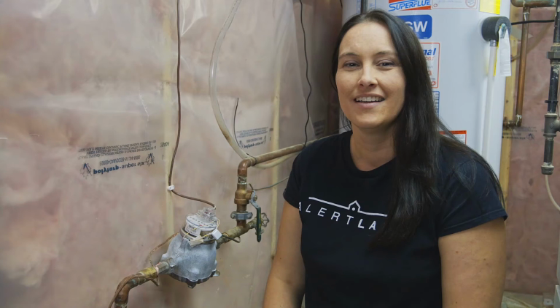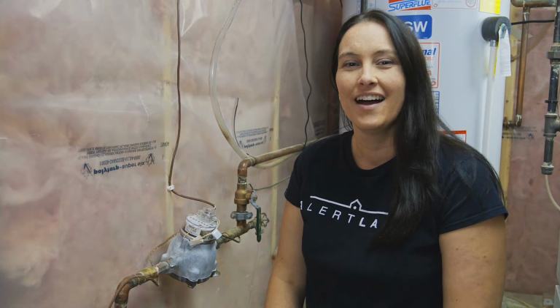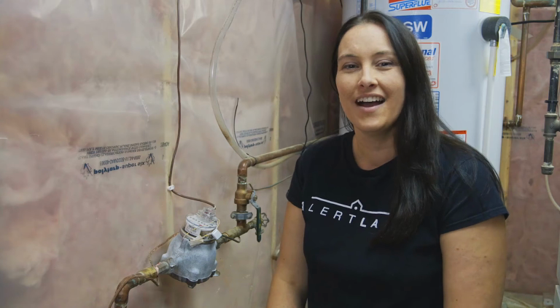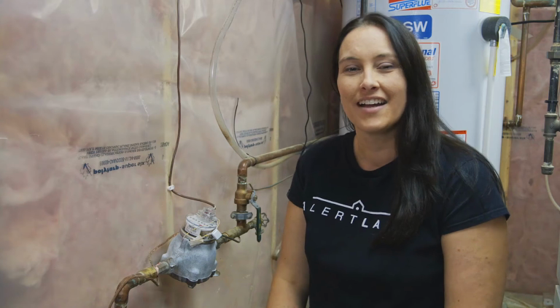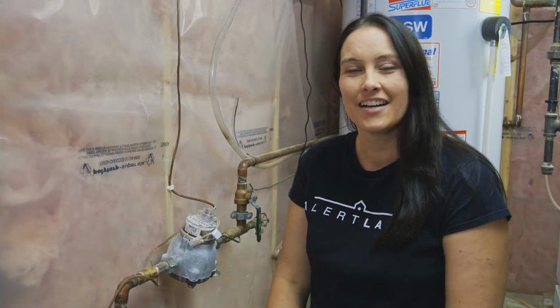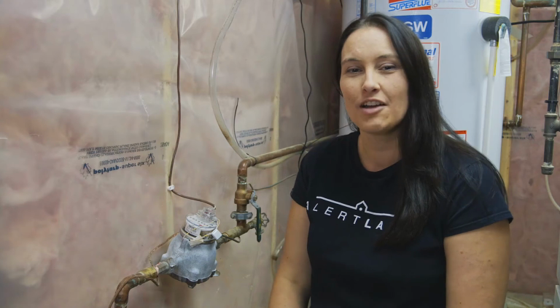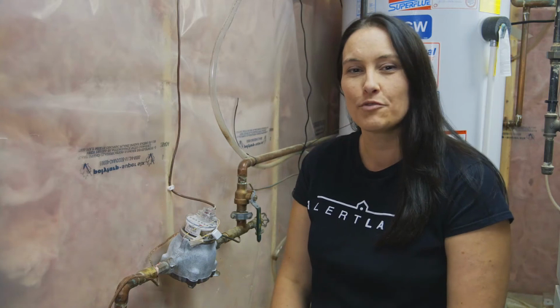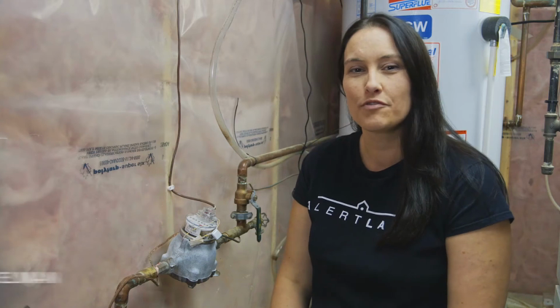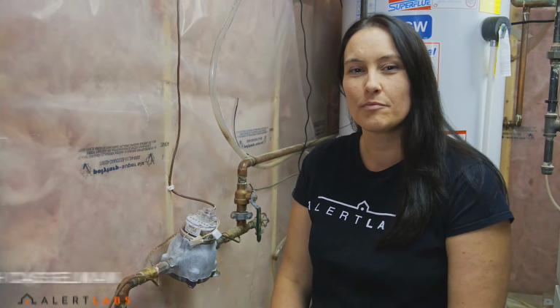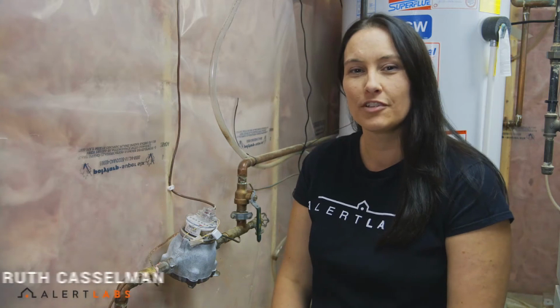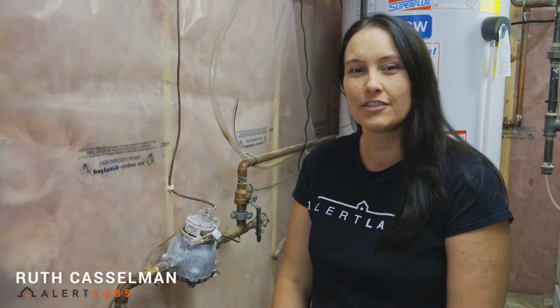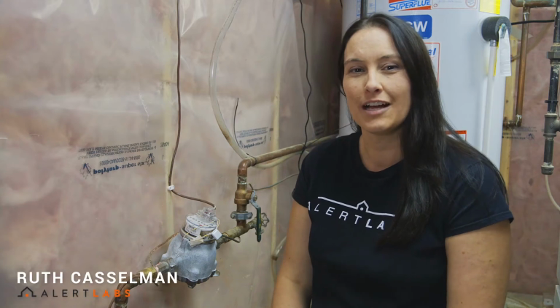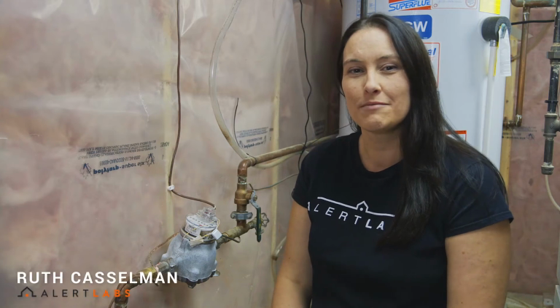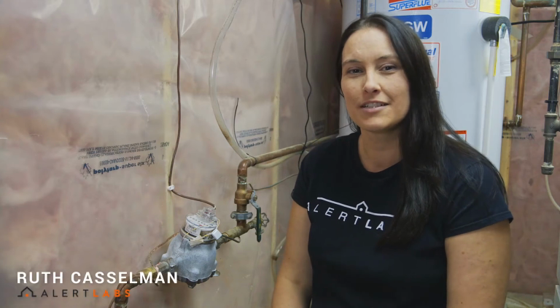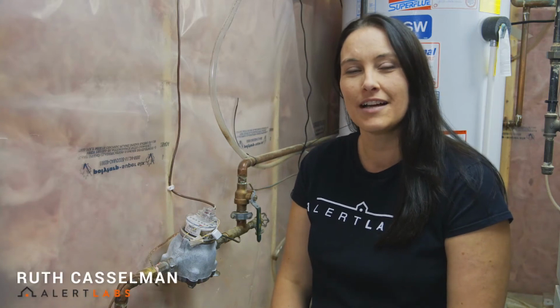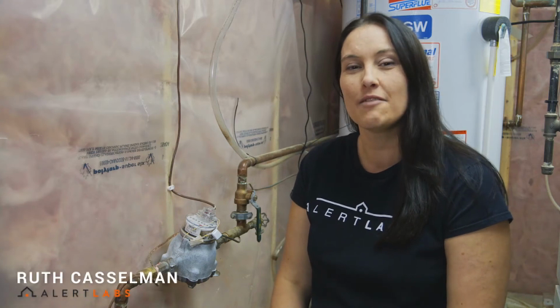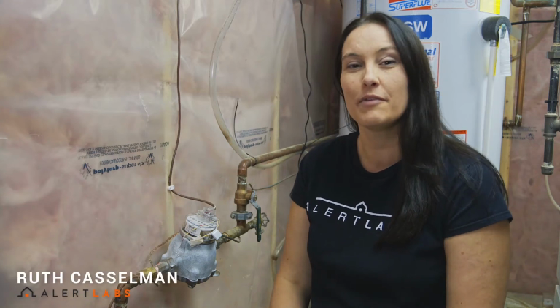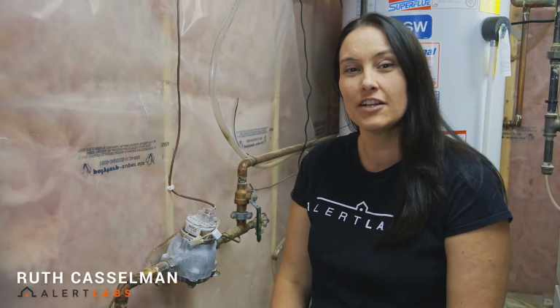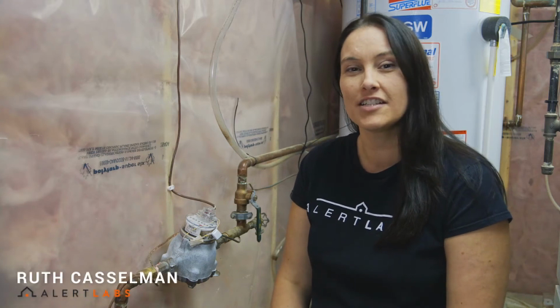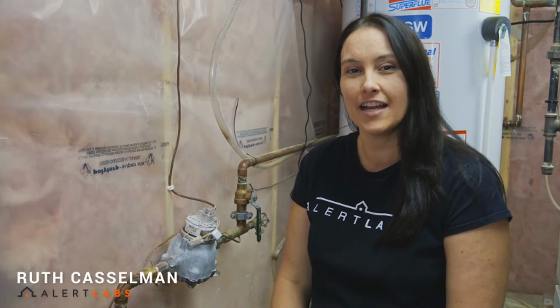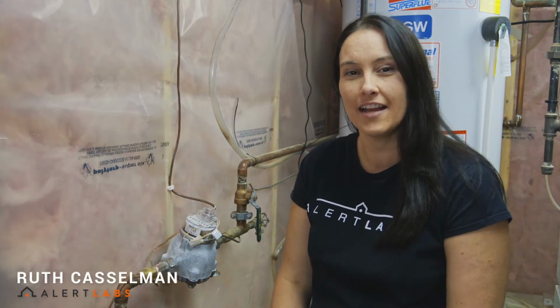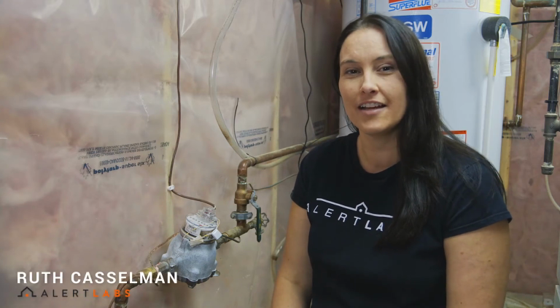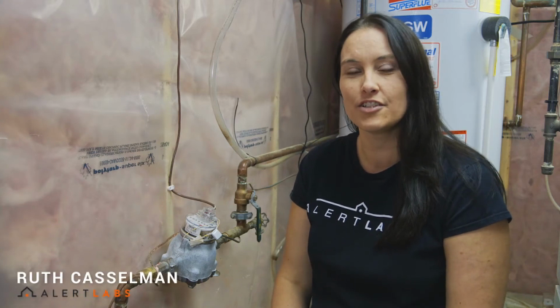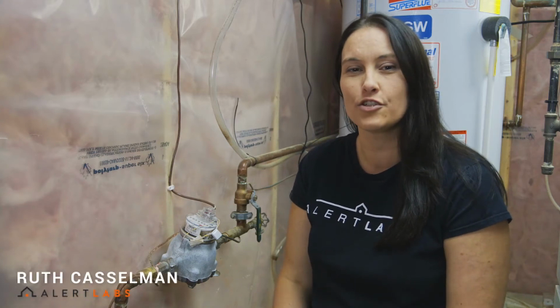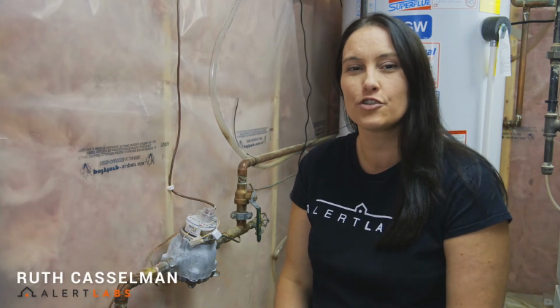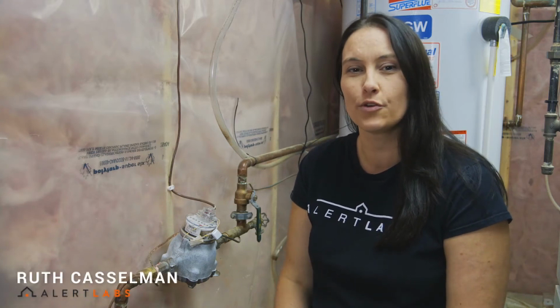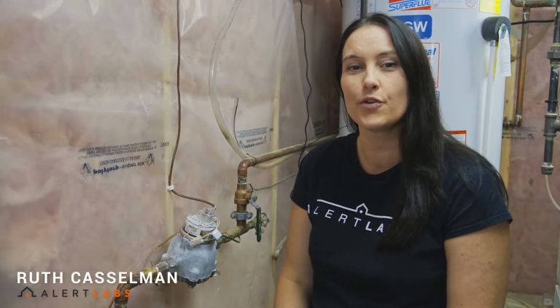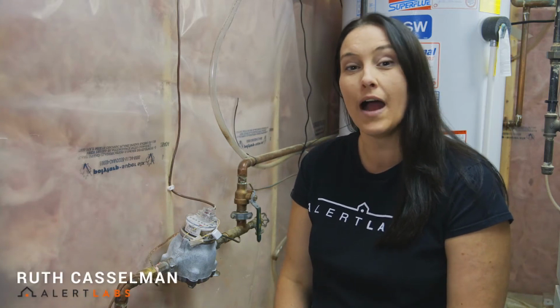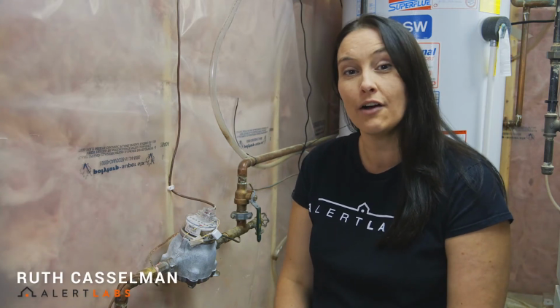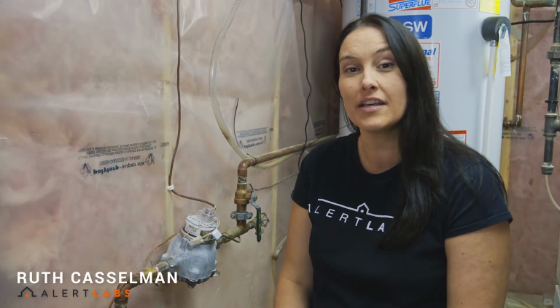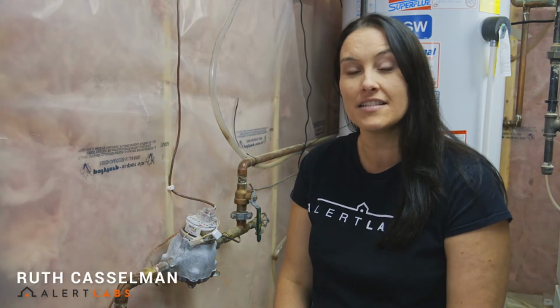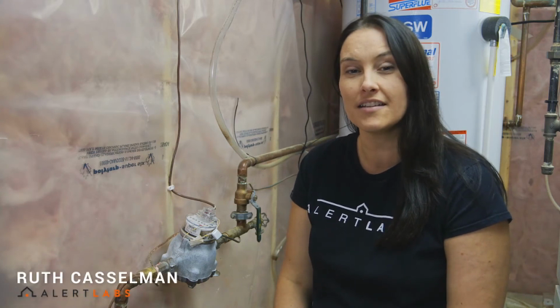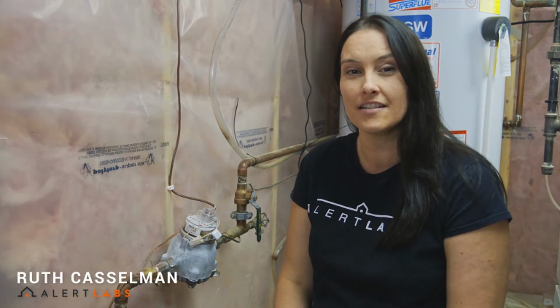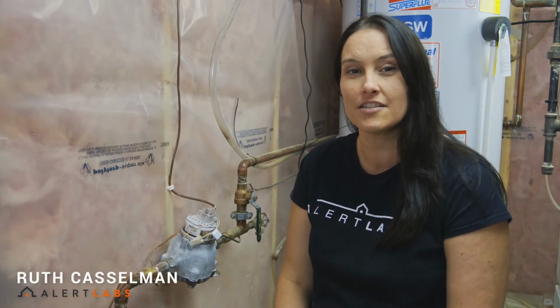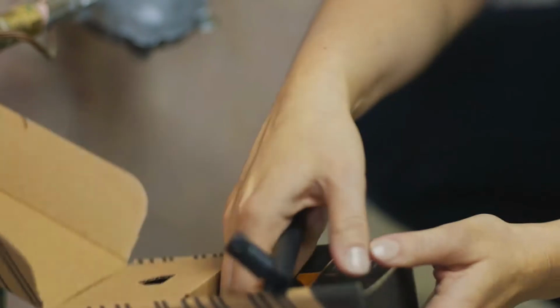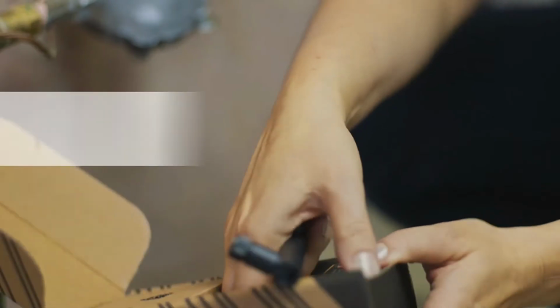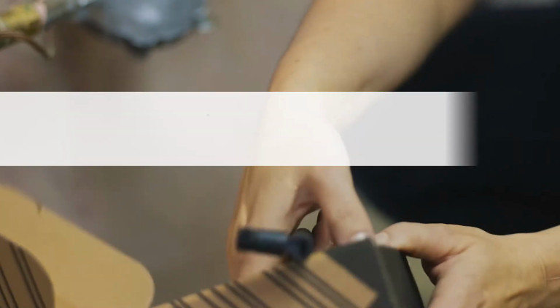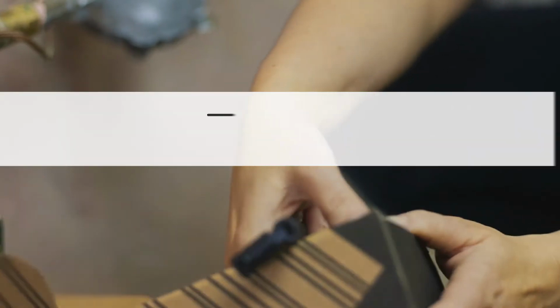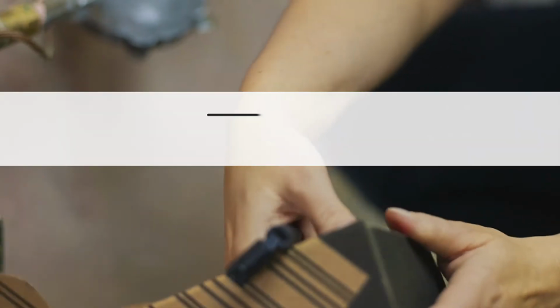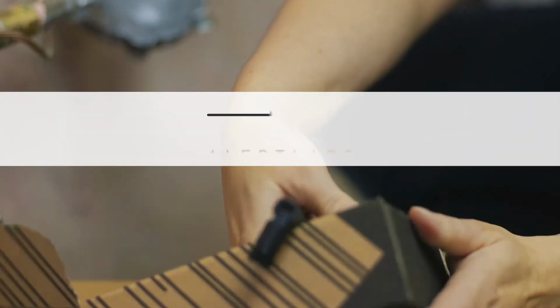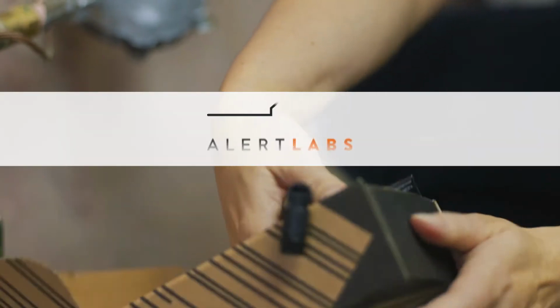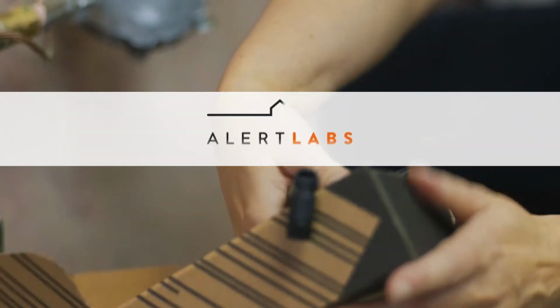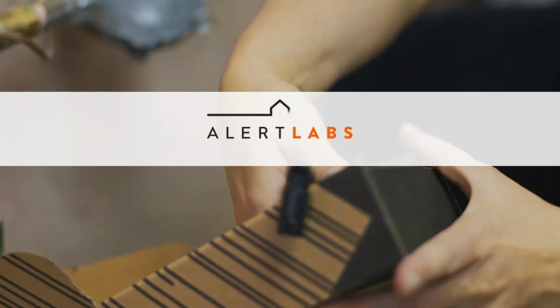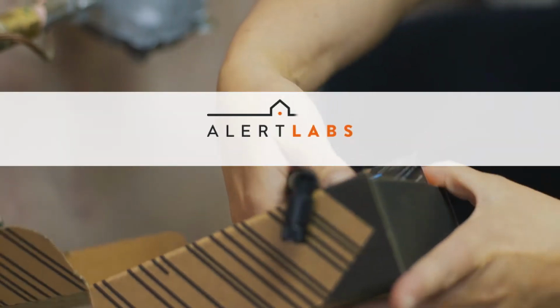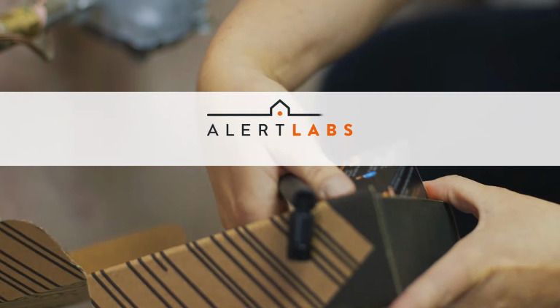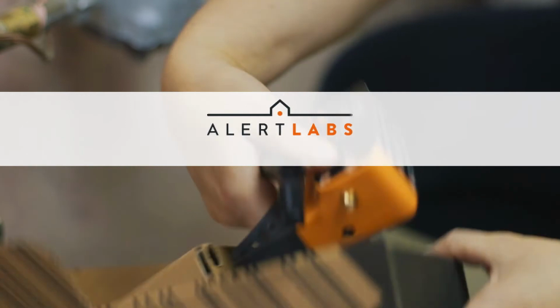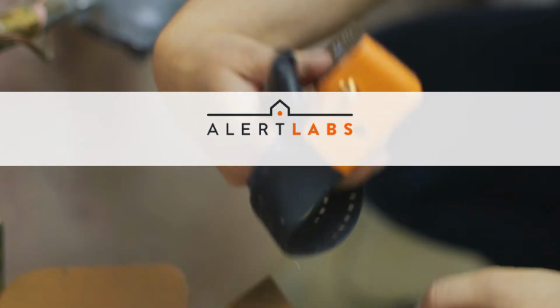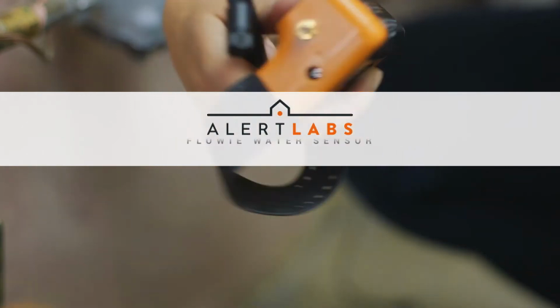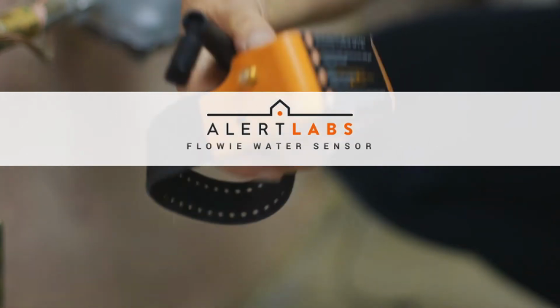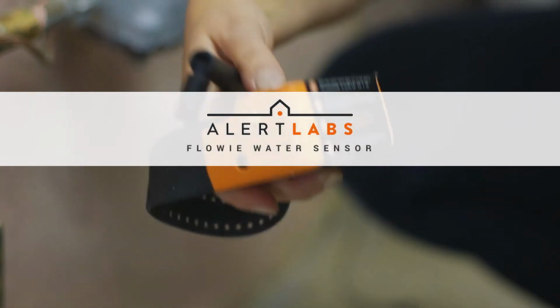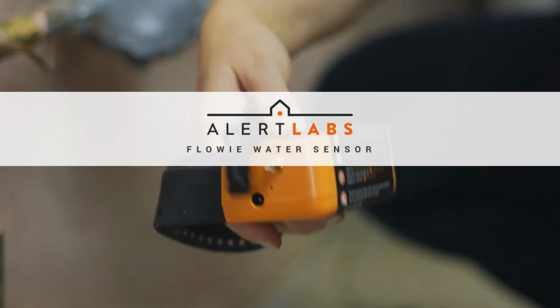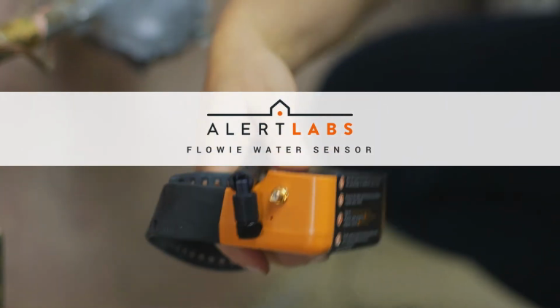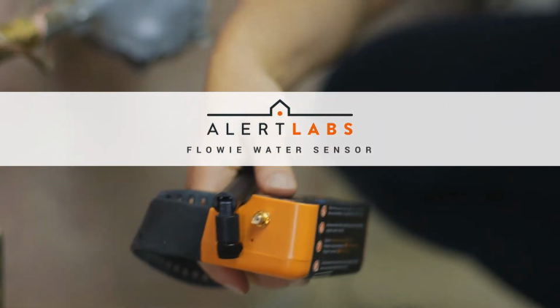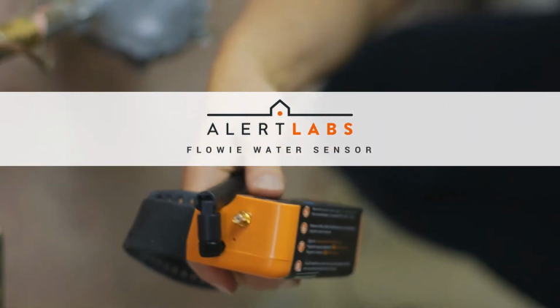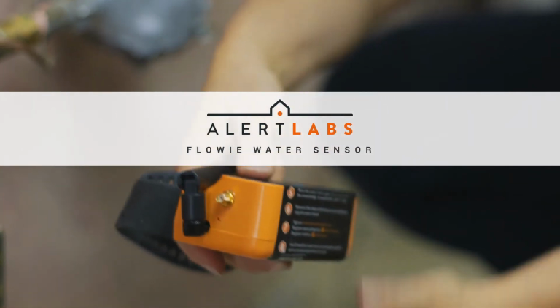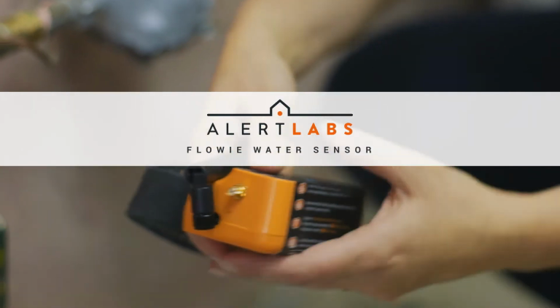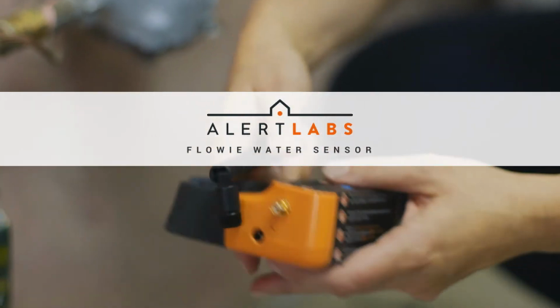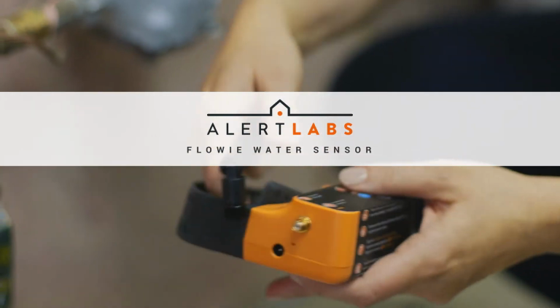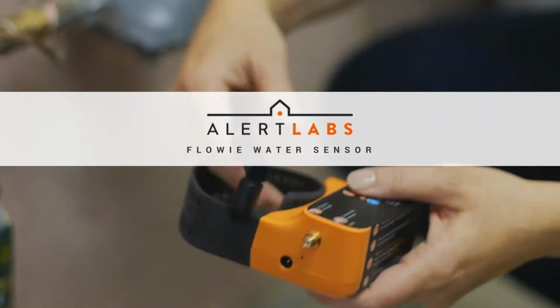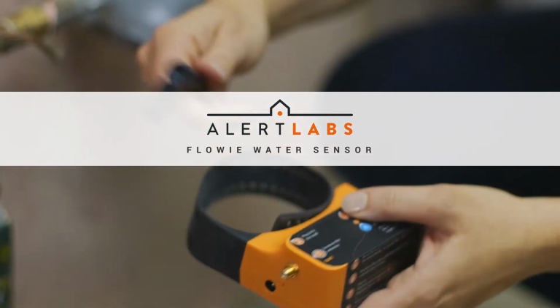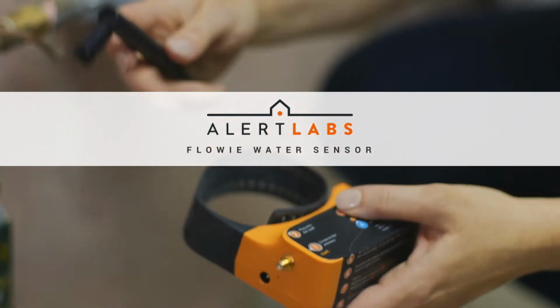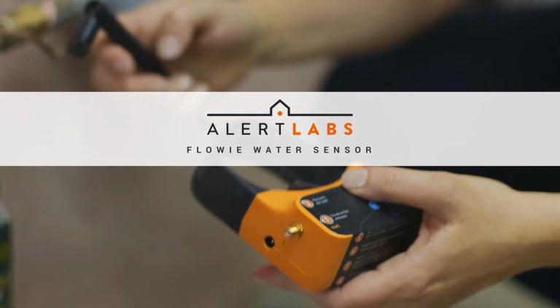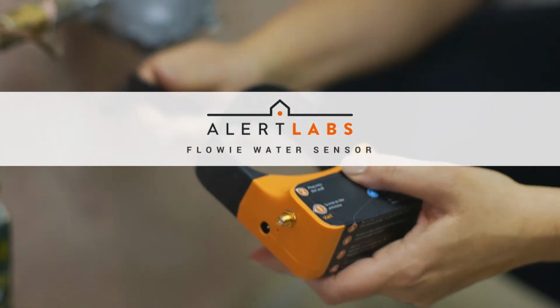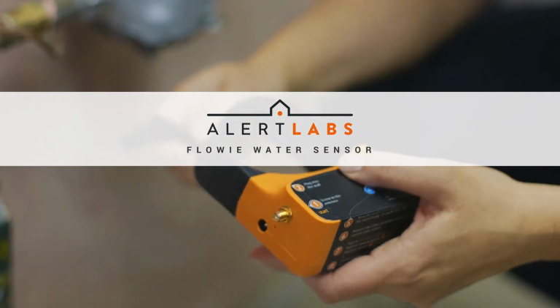Hi, I'm Ruth from Alert Labs. I'm here today to show you how easy it is to install your Flowy water sensor in under two minutes with no tools.